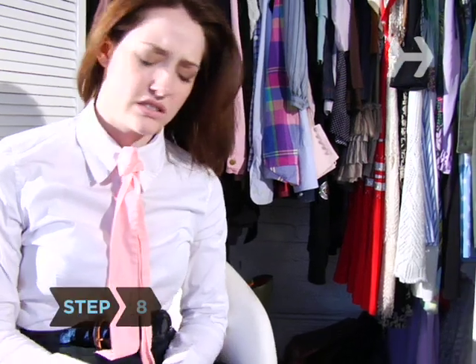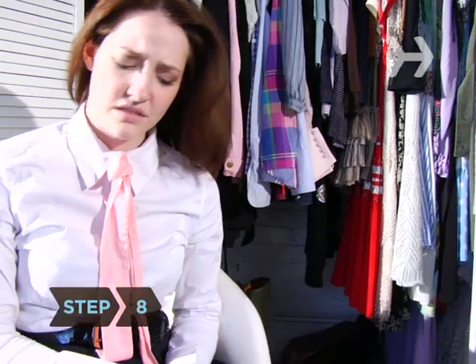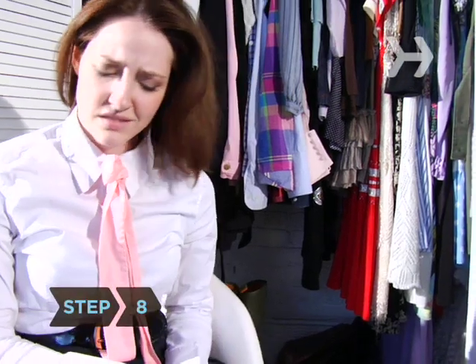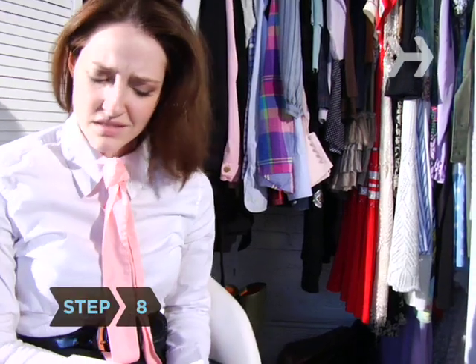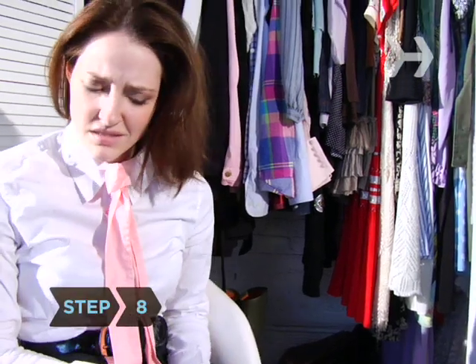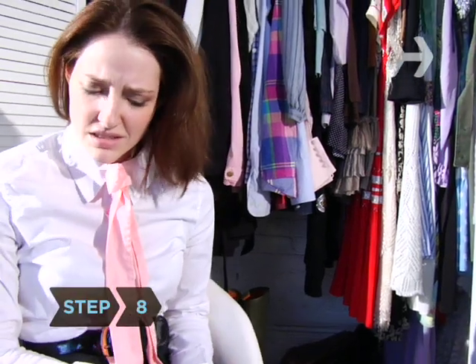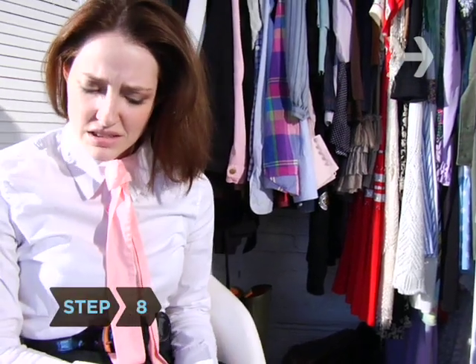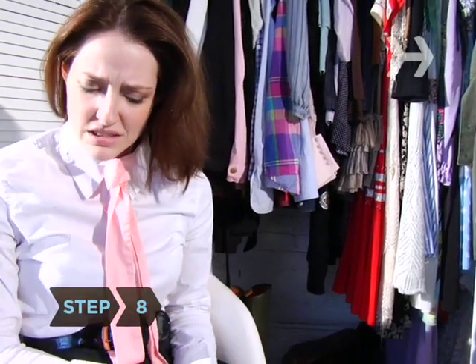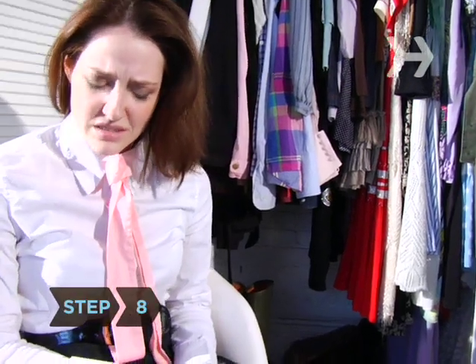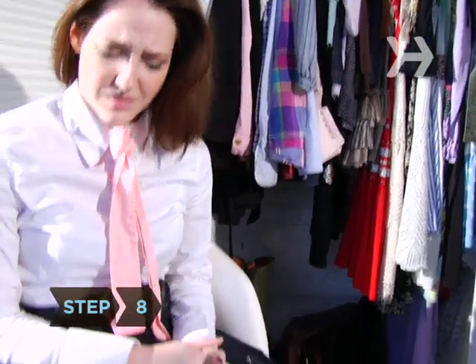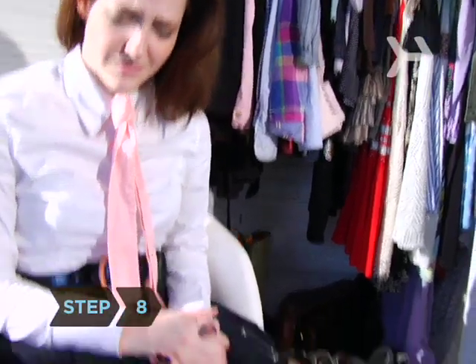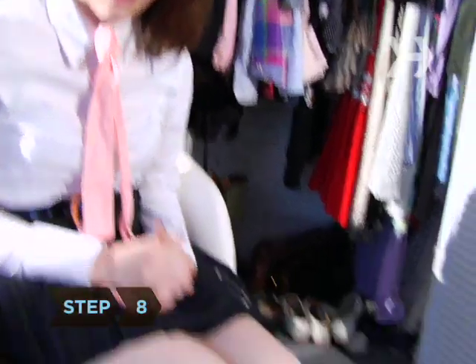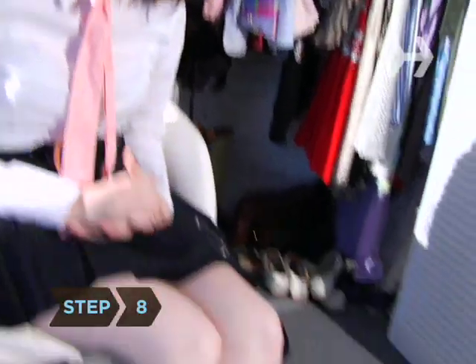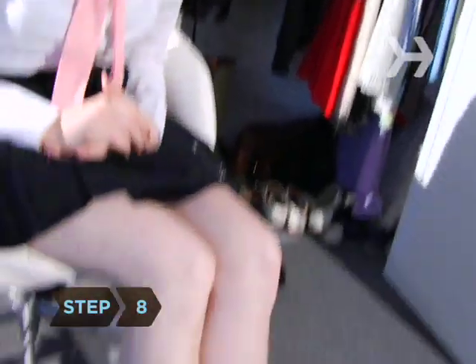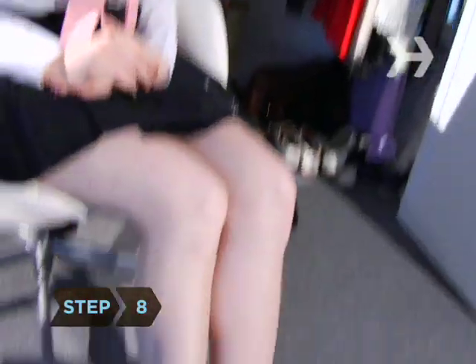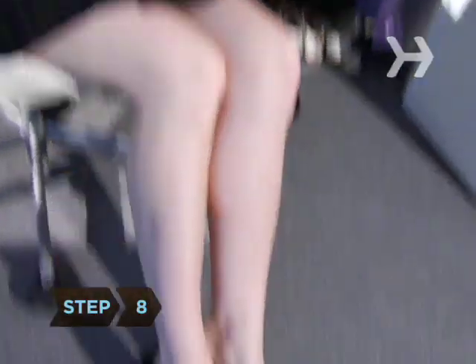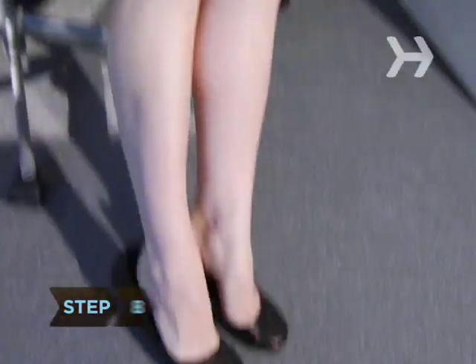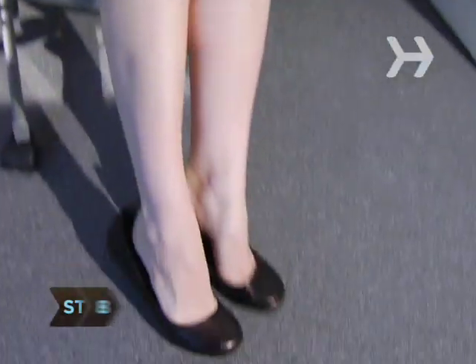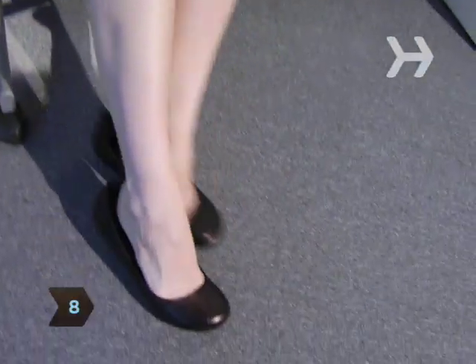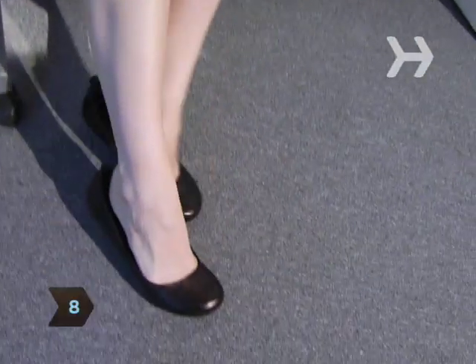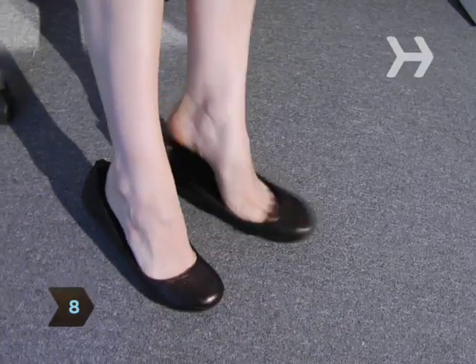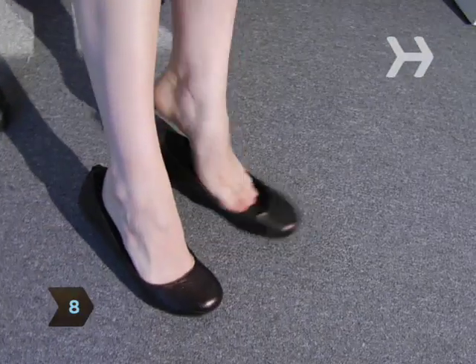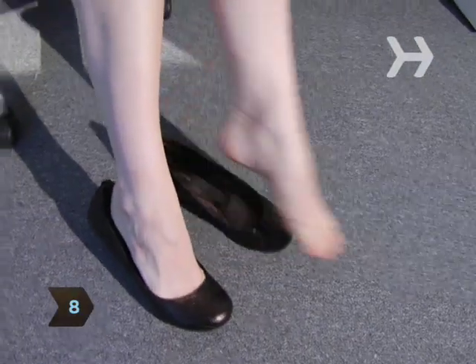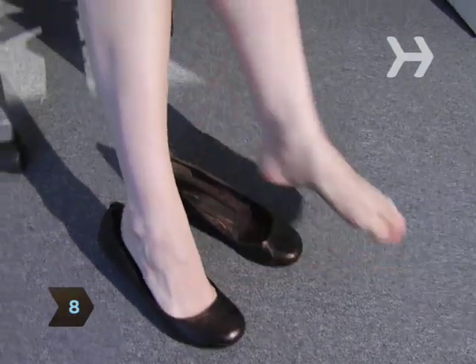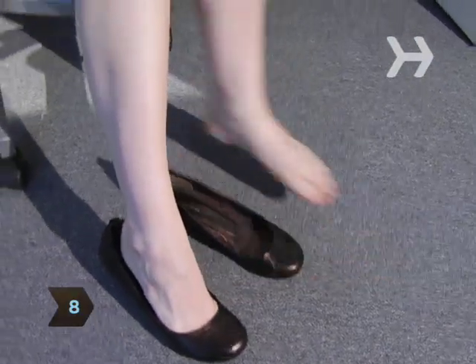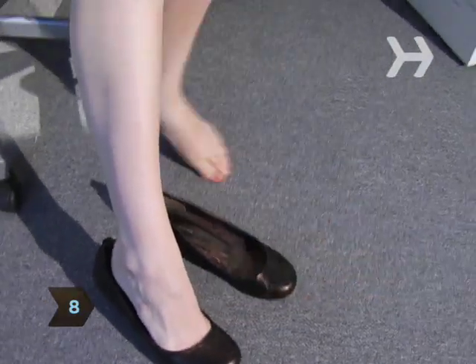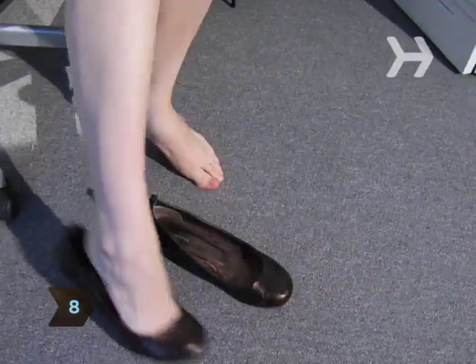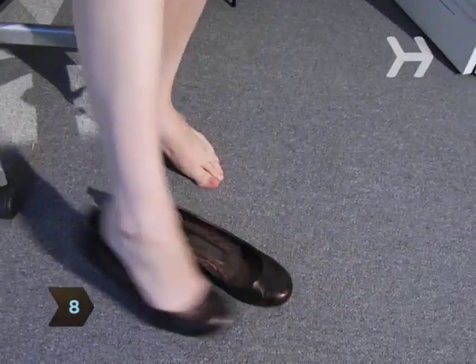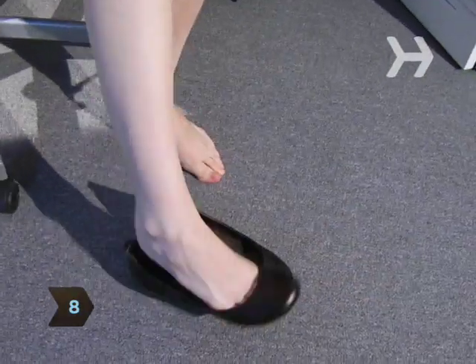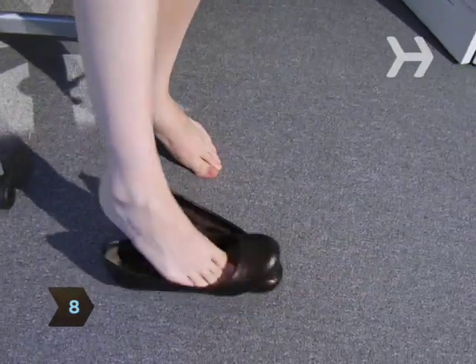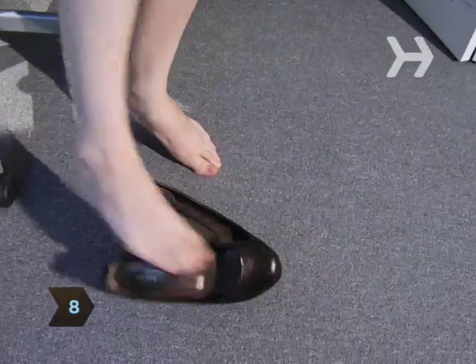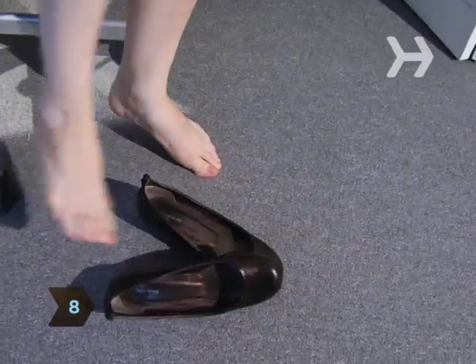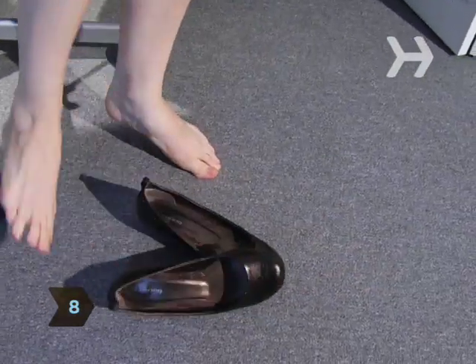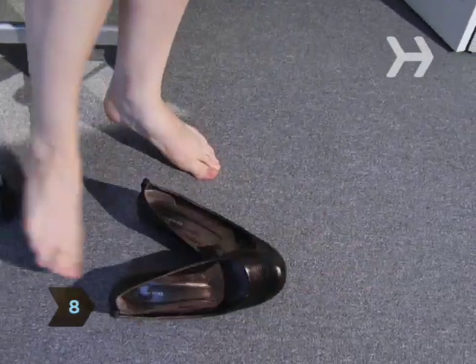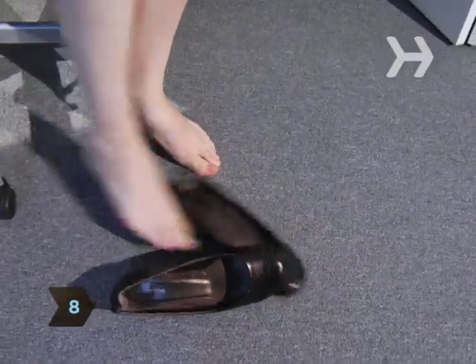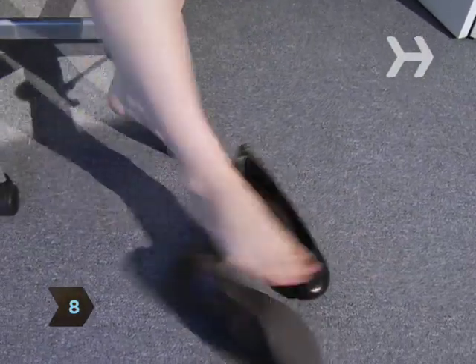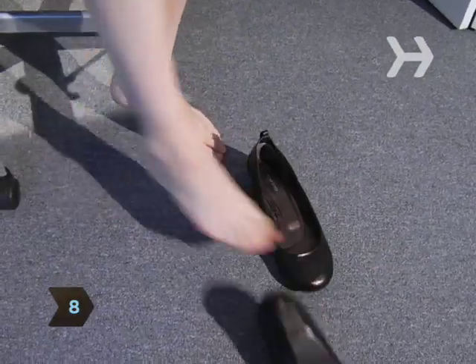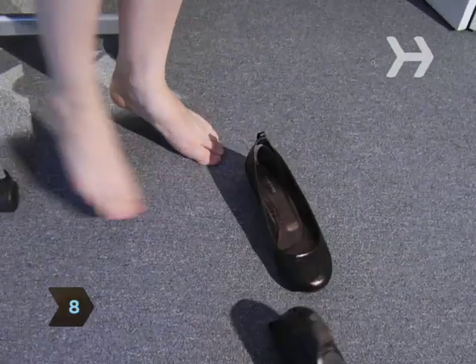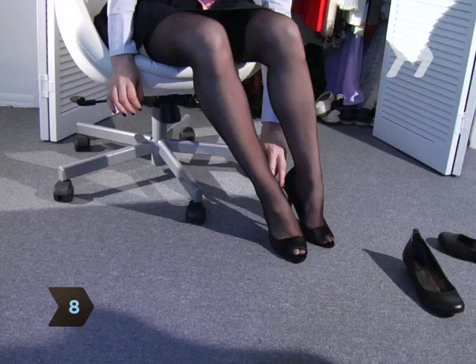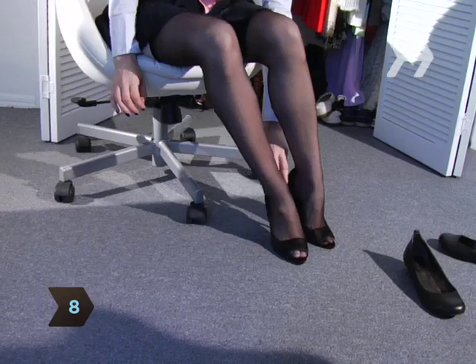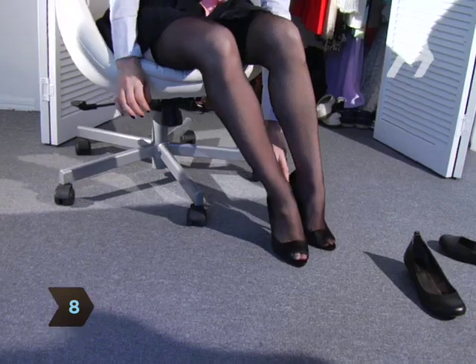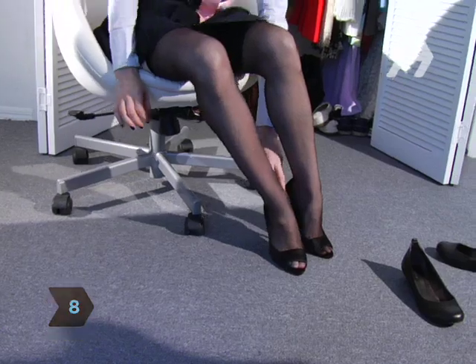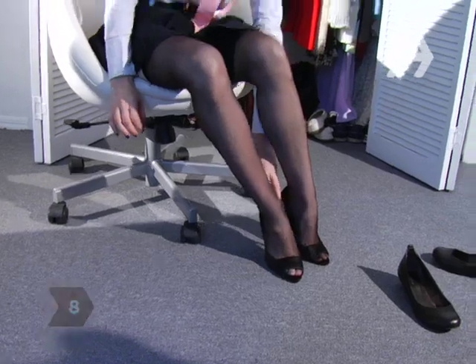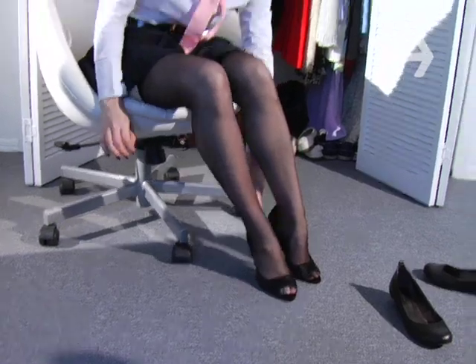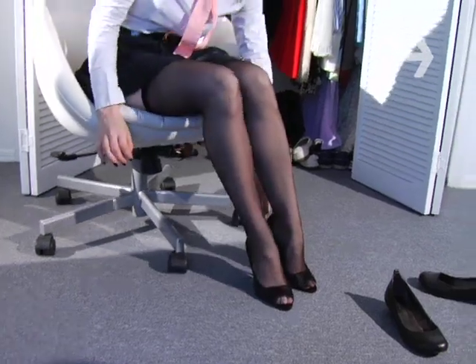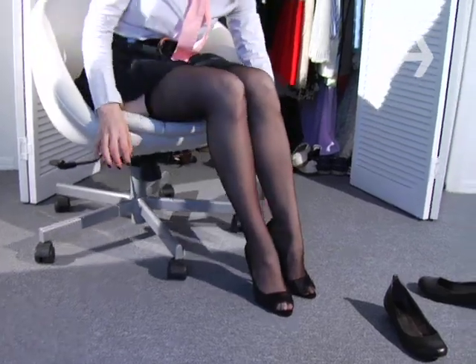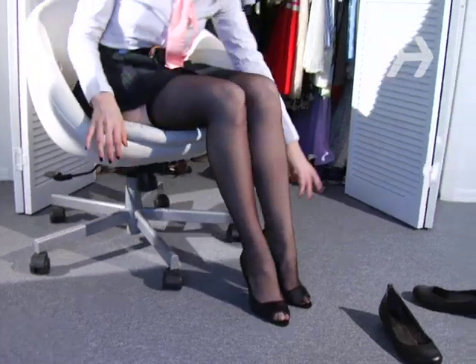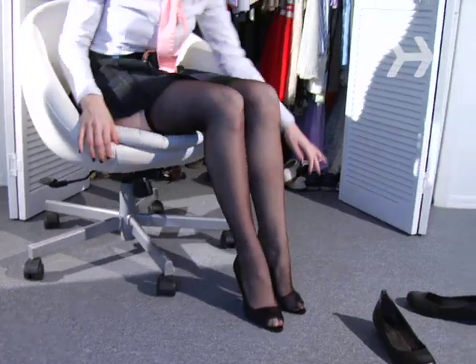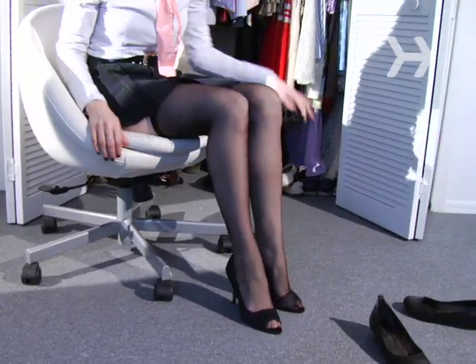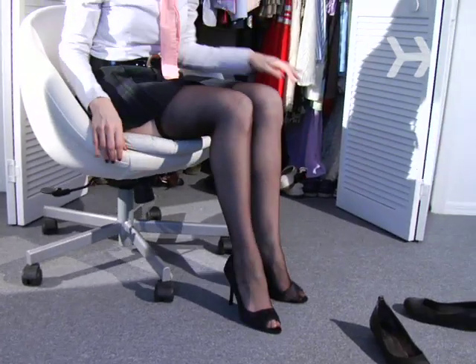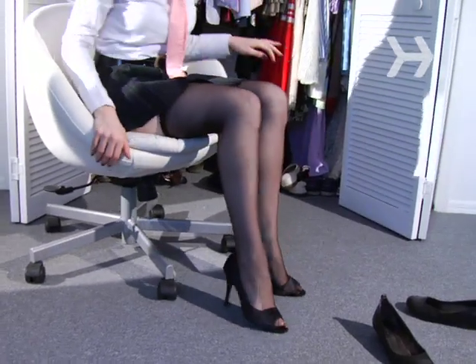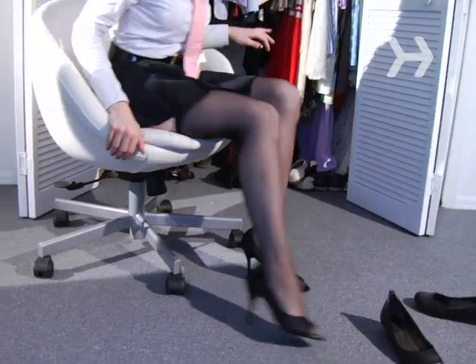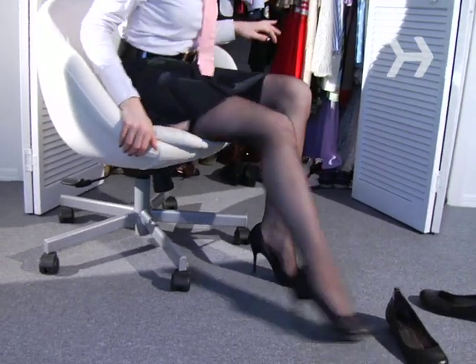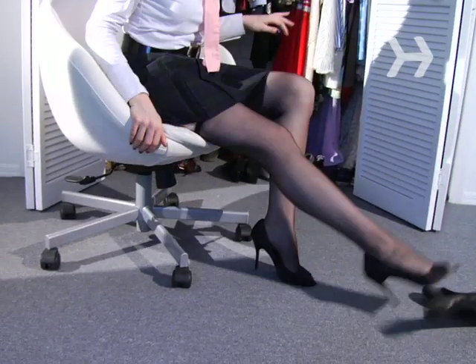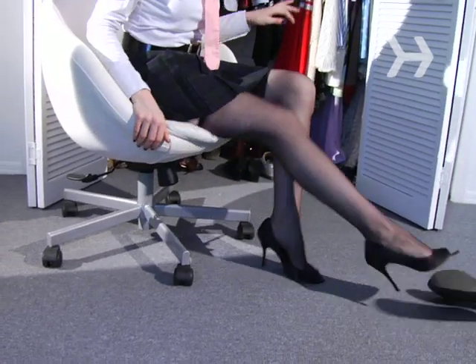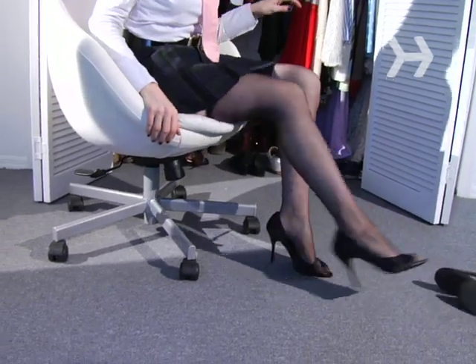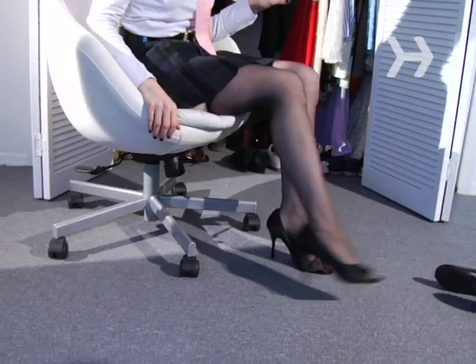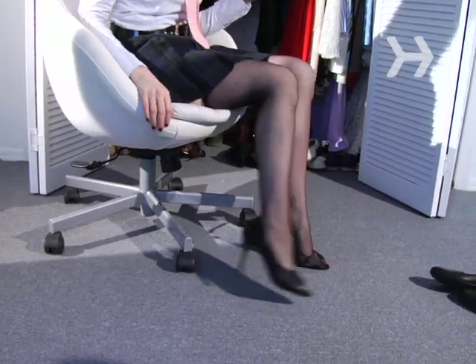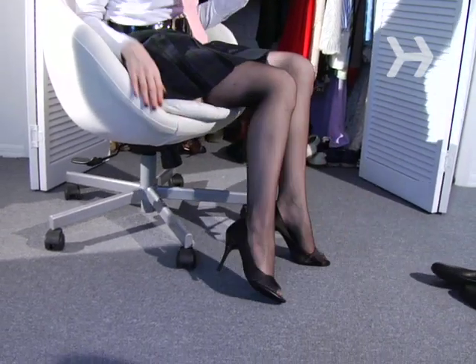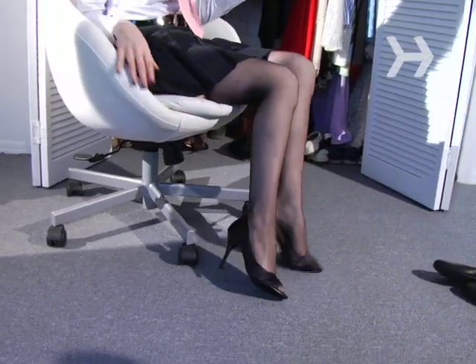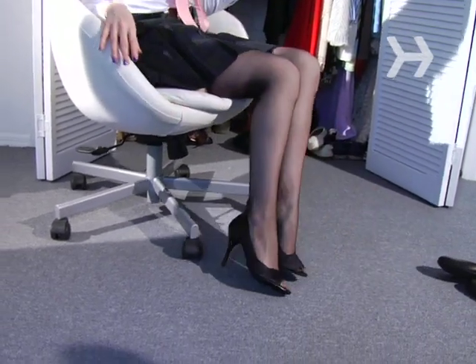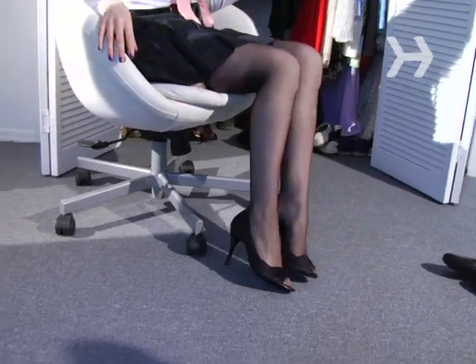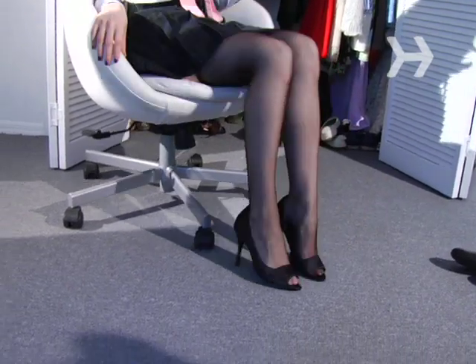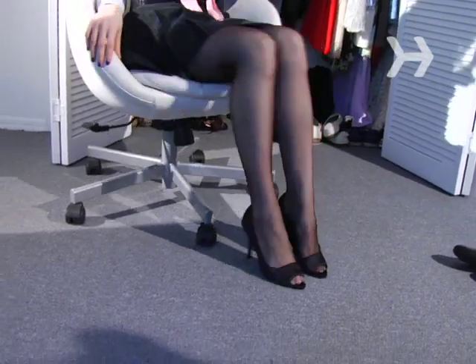Step 8. If you don't have to wear a standard loafer or oxford, shoes are an obvious way to put your best foot forward.